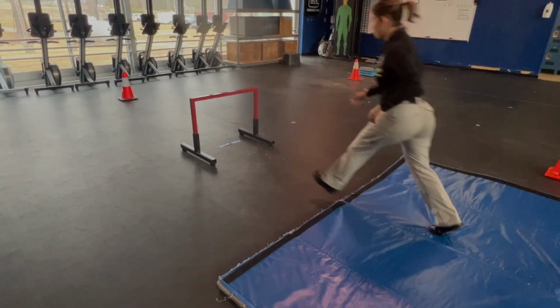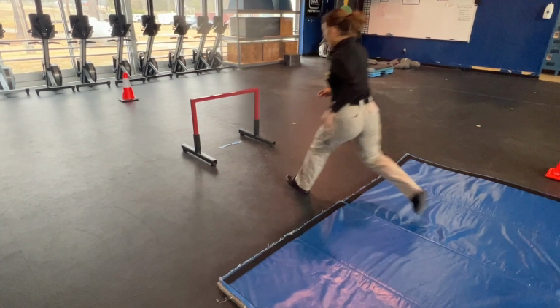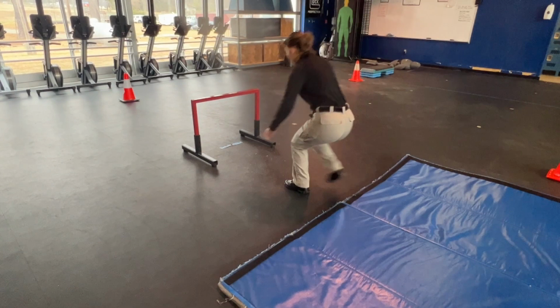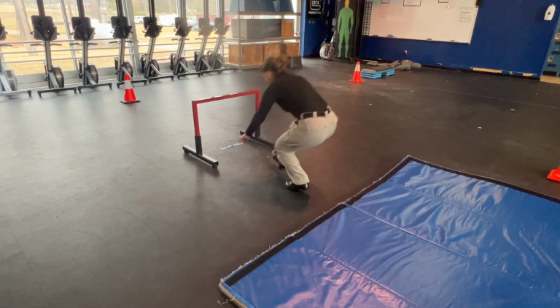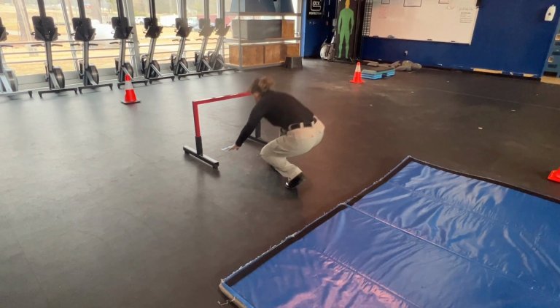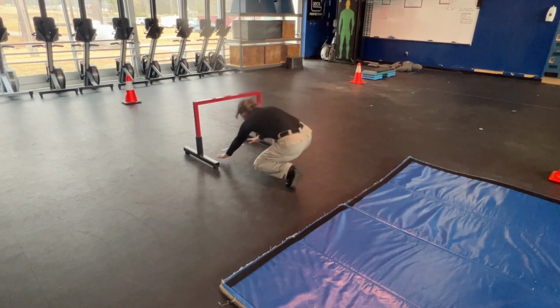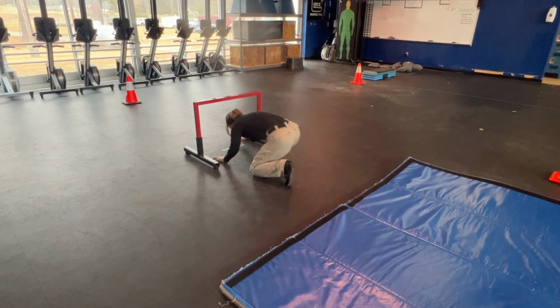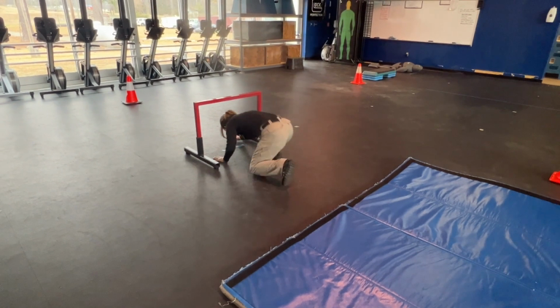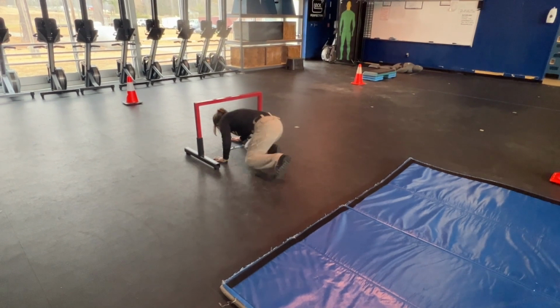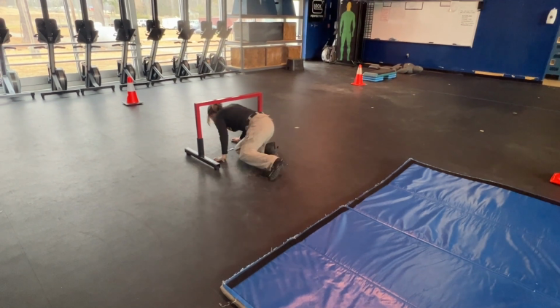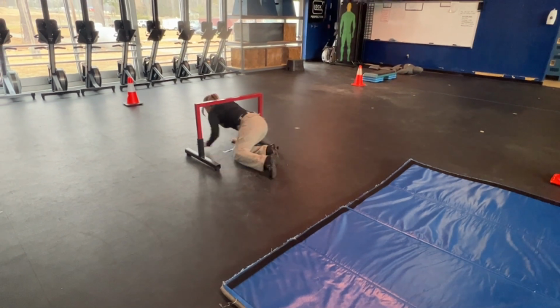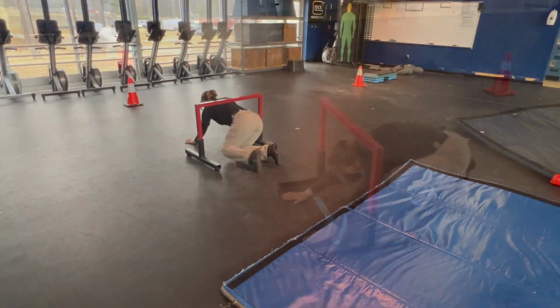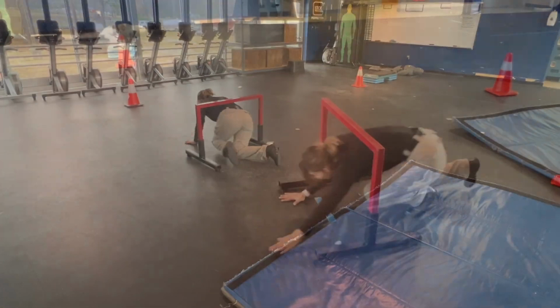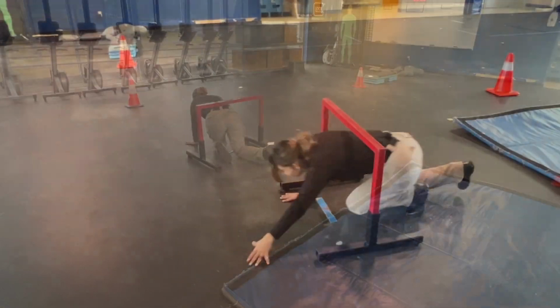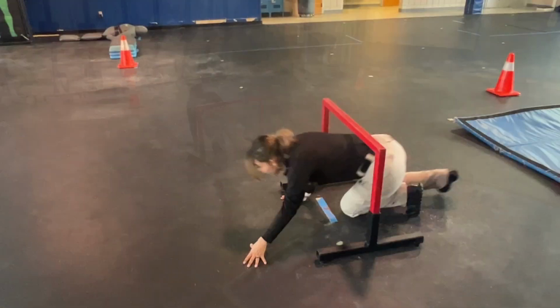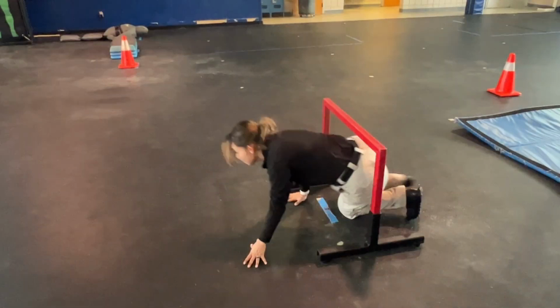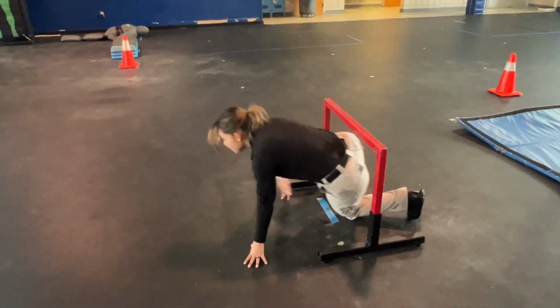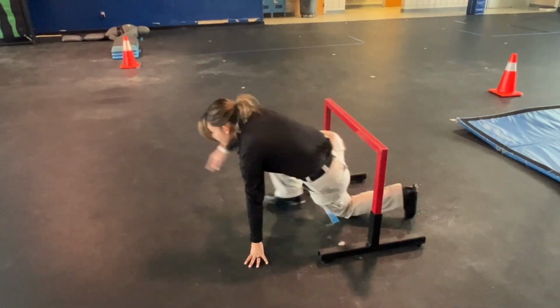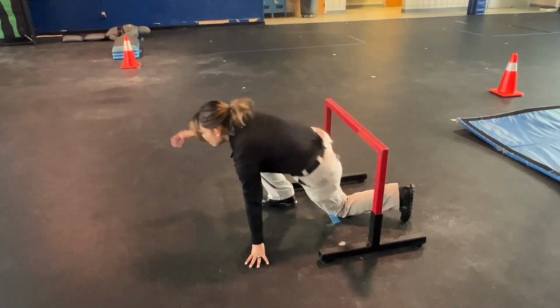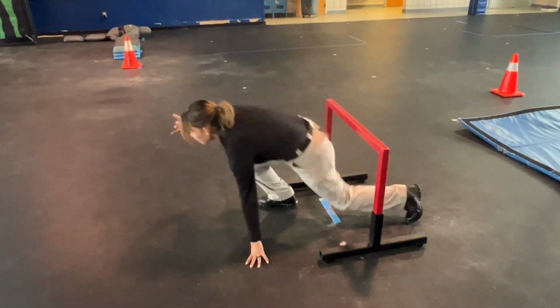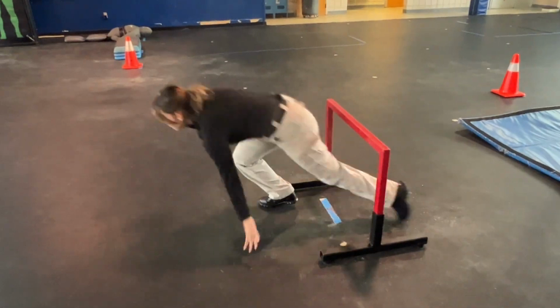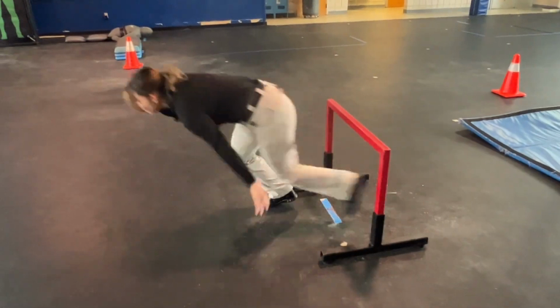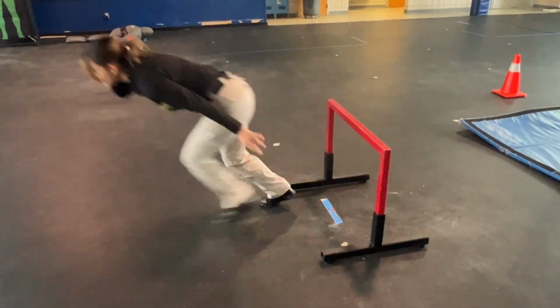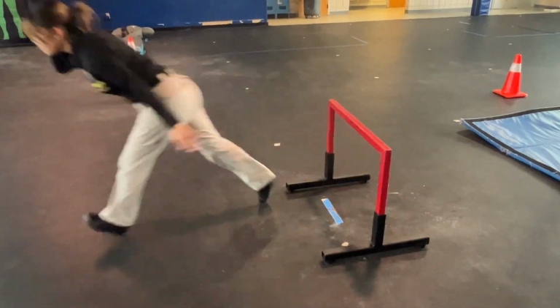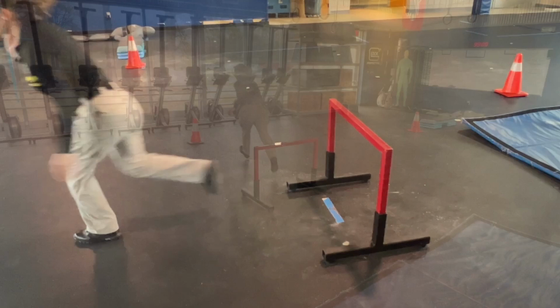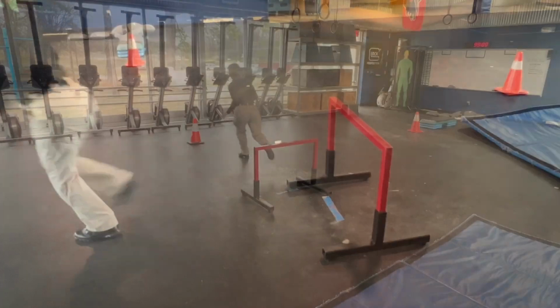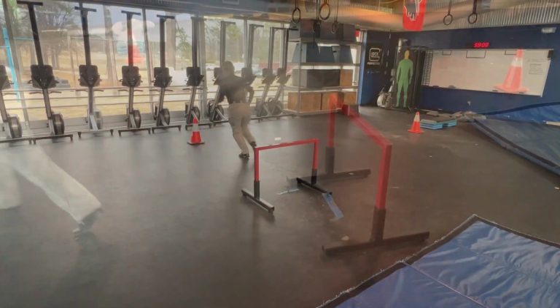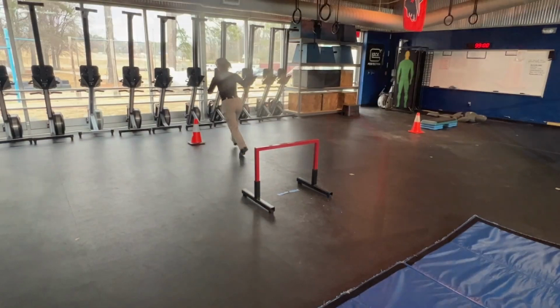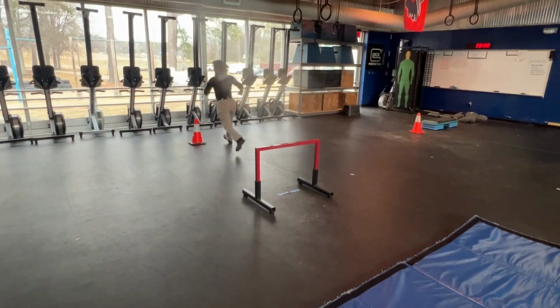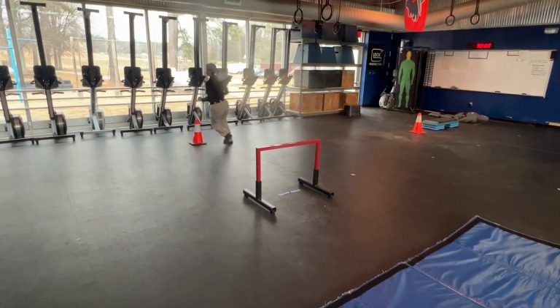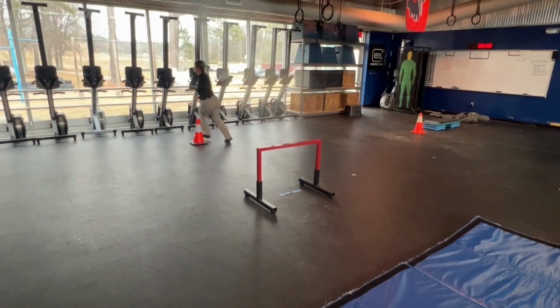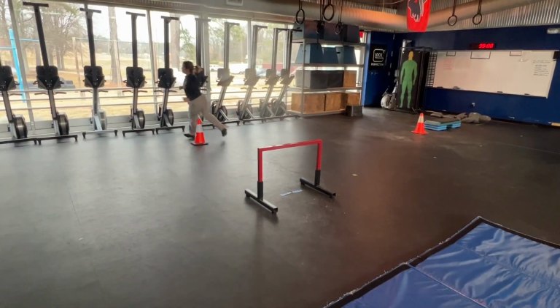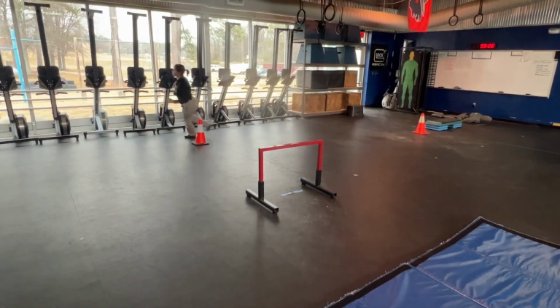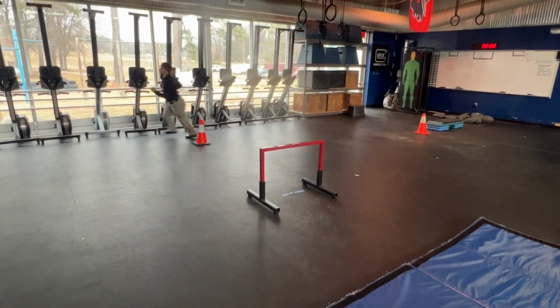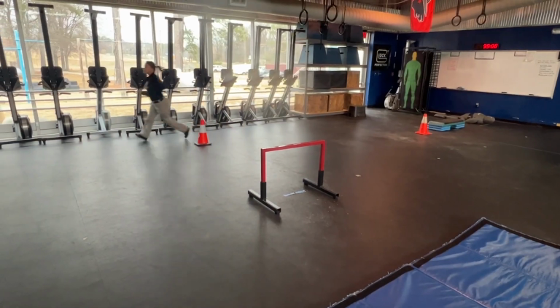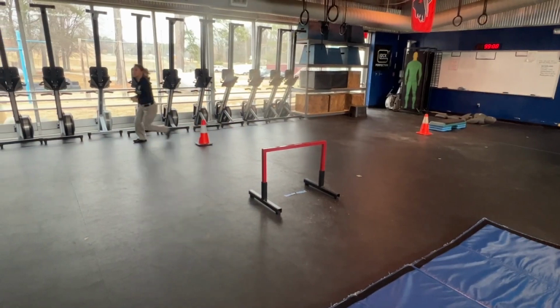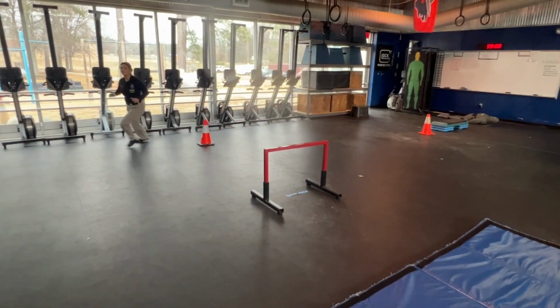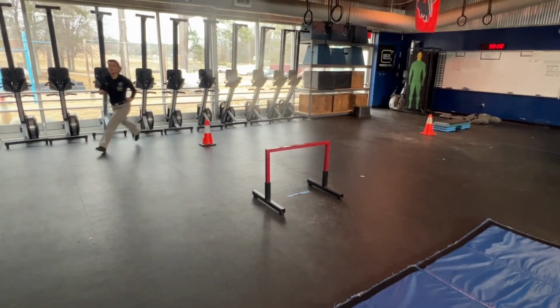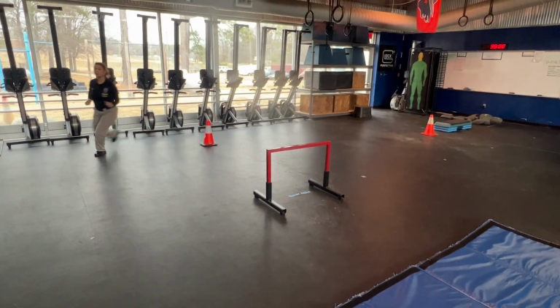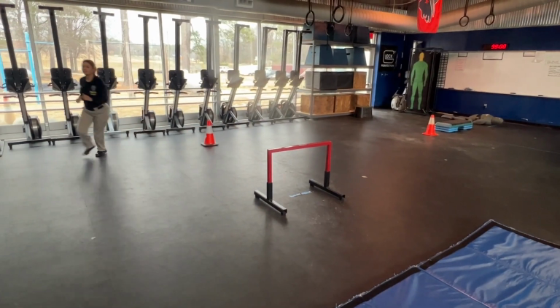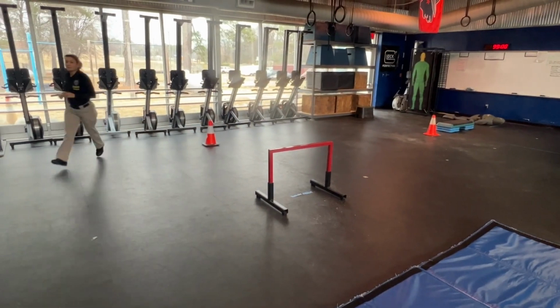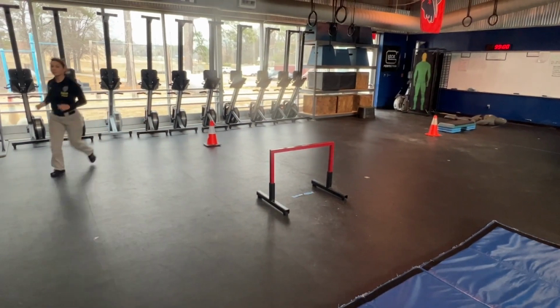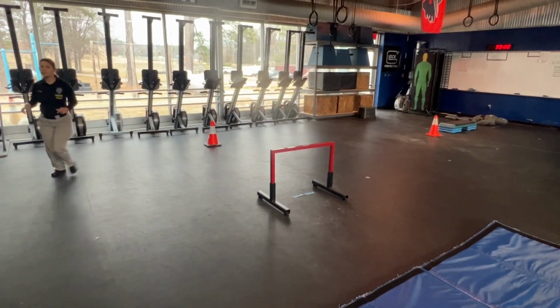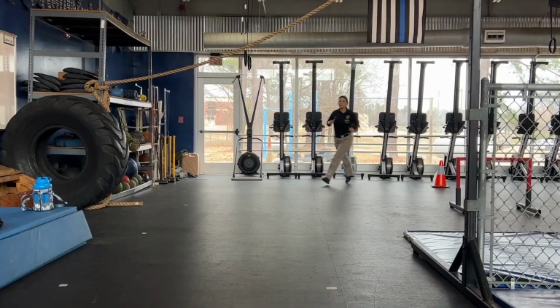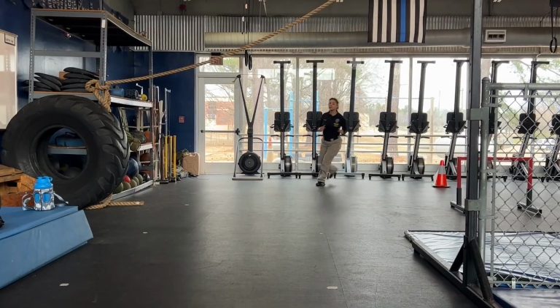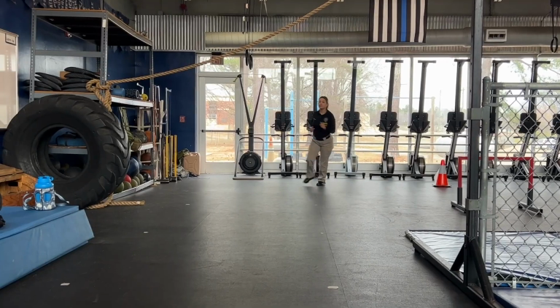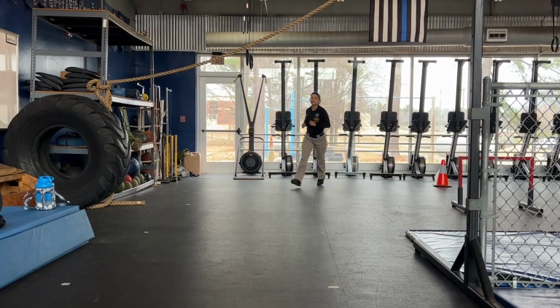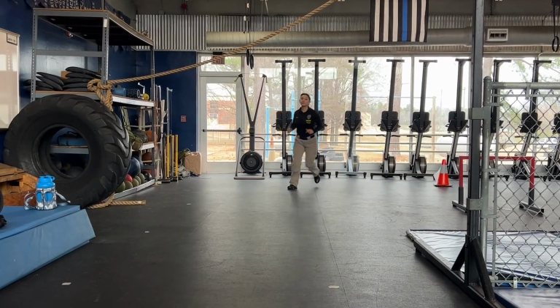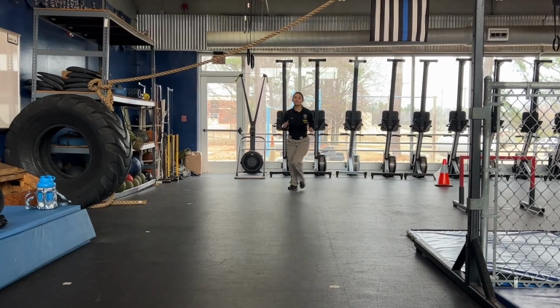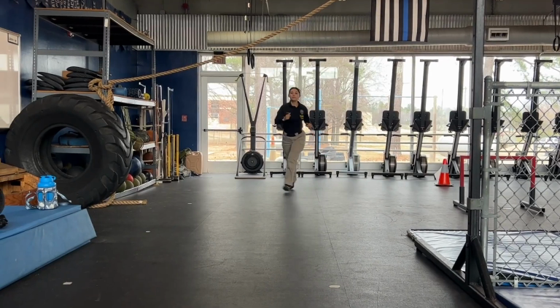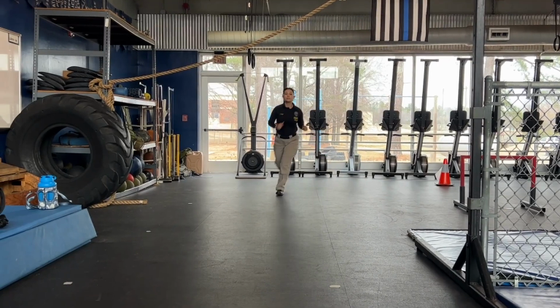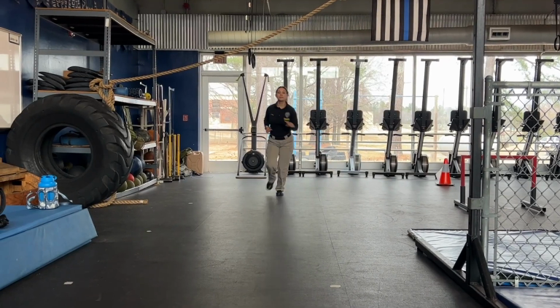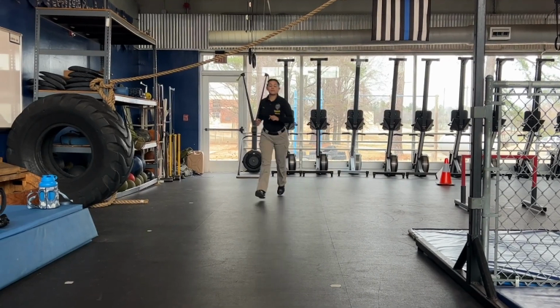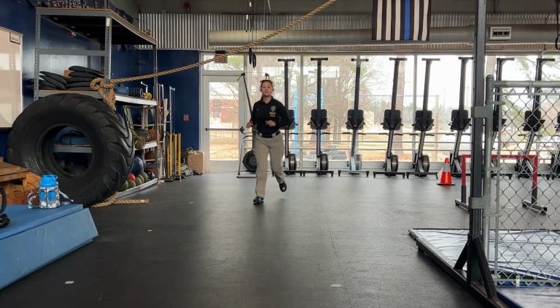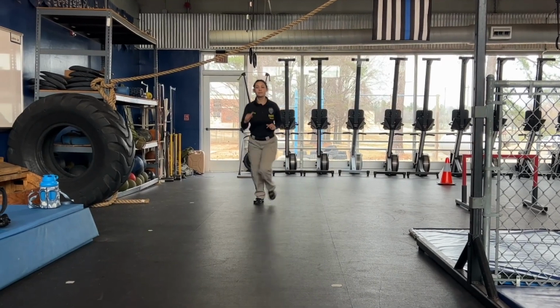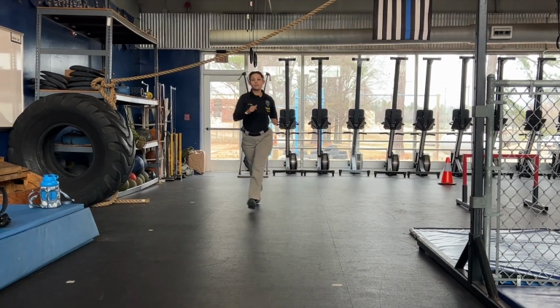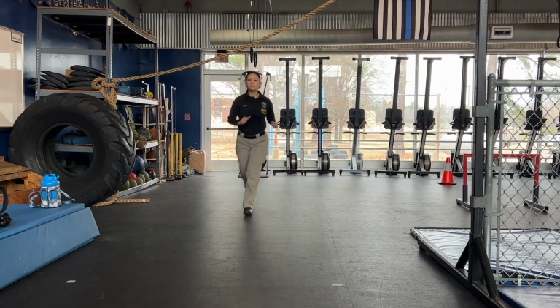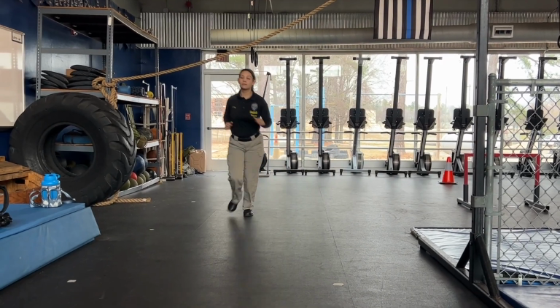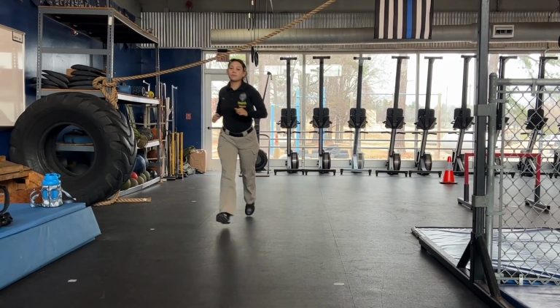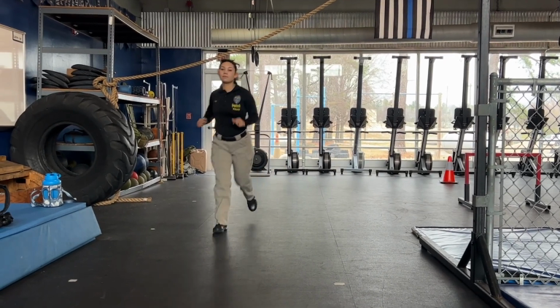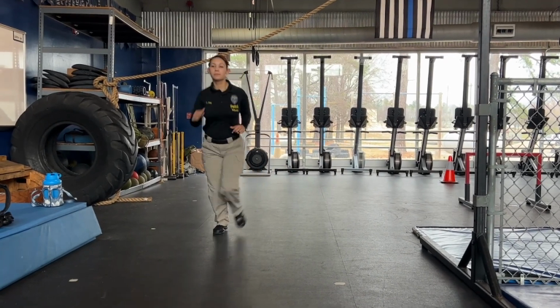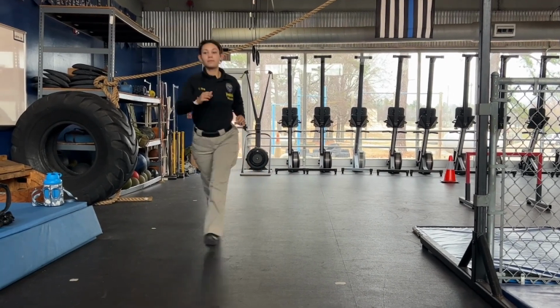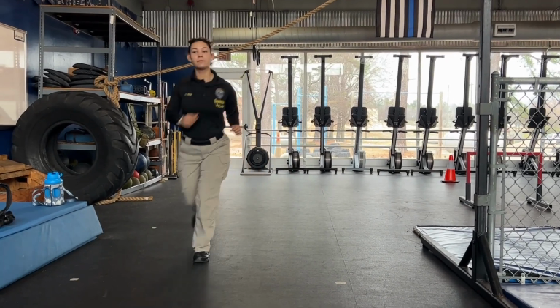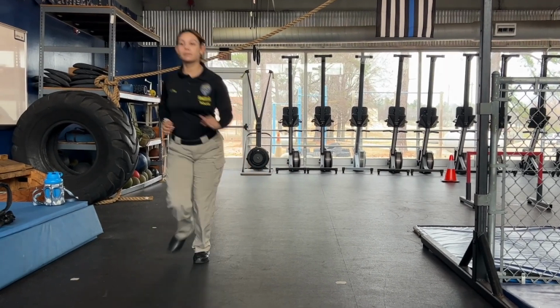Once you get to the obstacle, you get on your hands and knees and climb through. You'll run around the right side of the cone, then run towards the mat where you'll begin bag rolls.